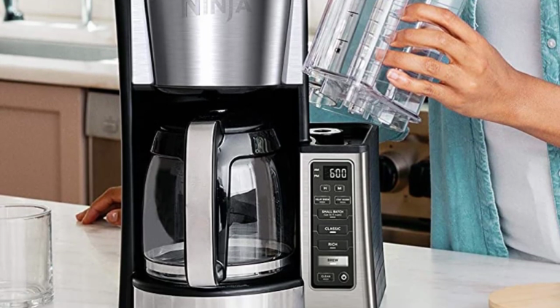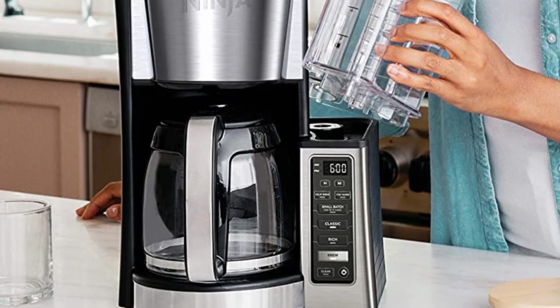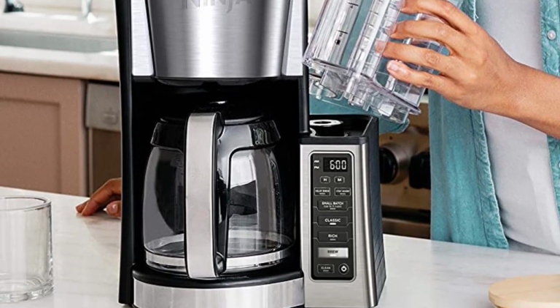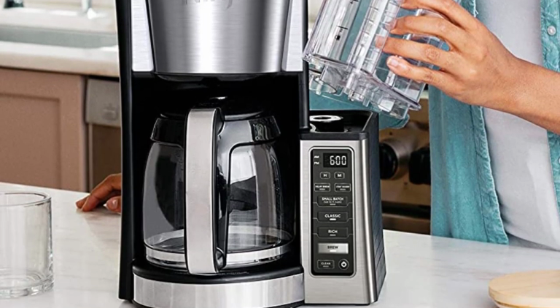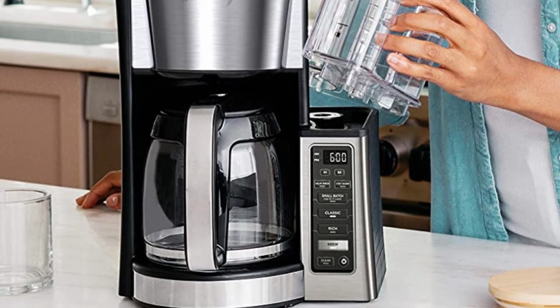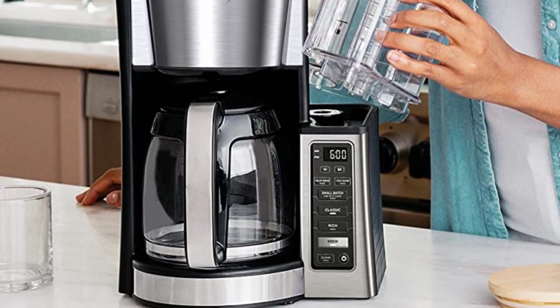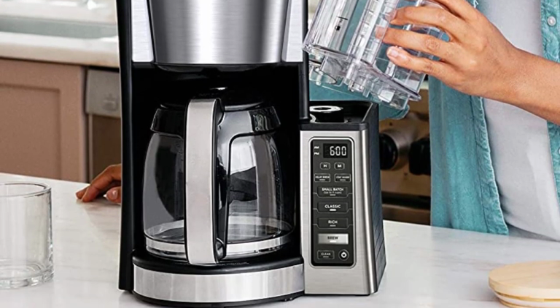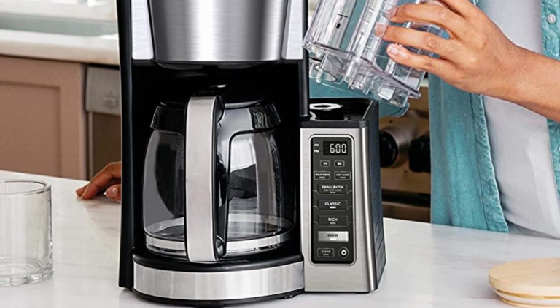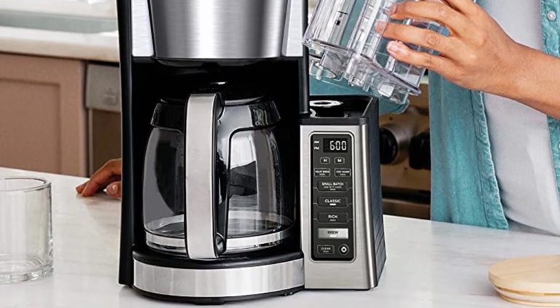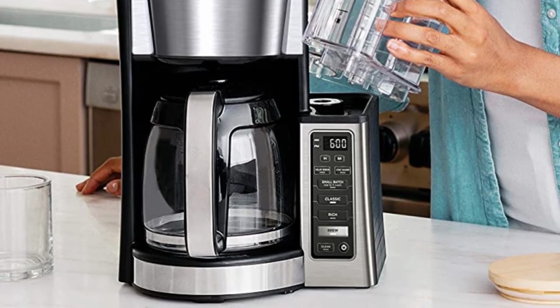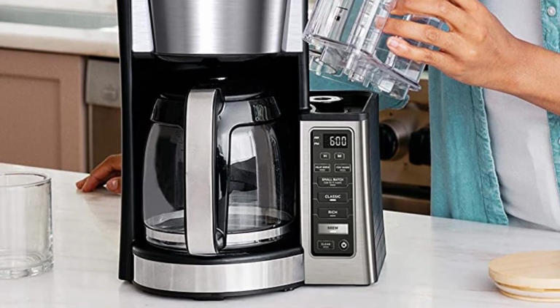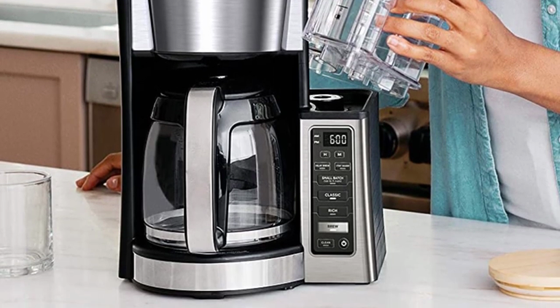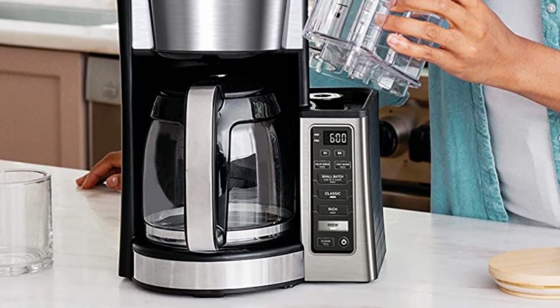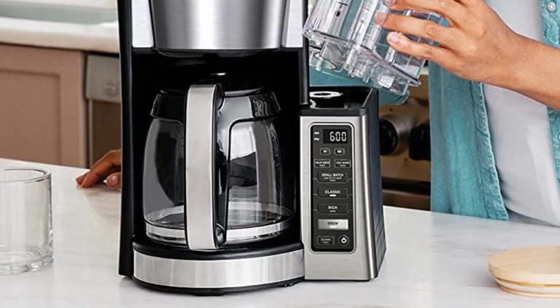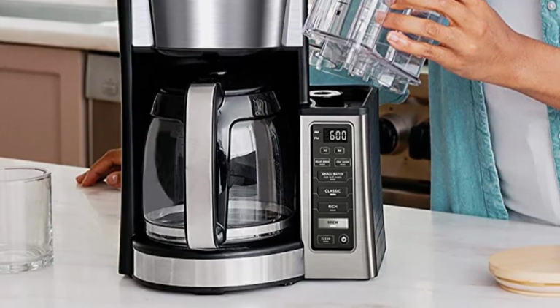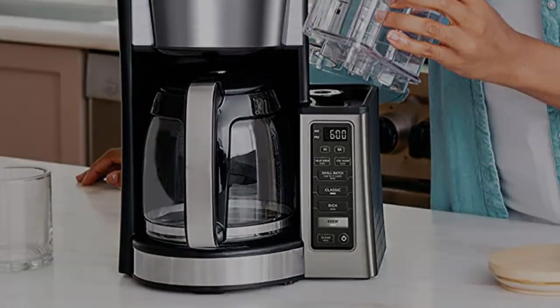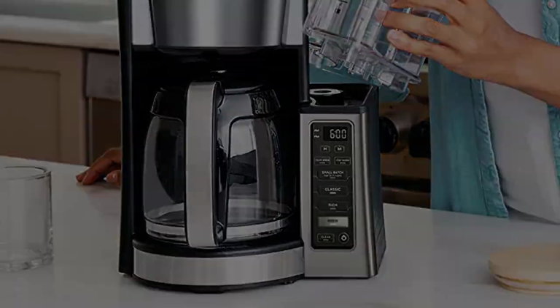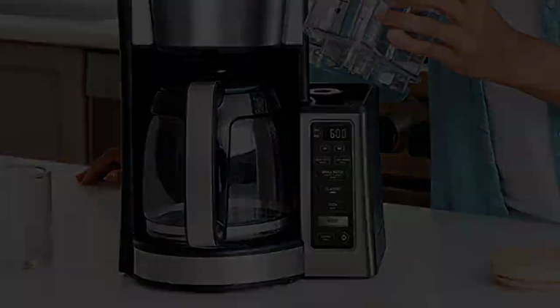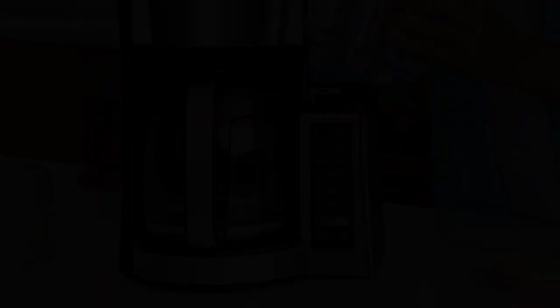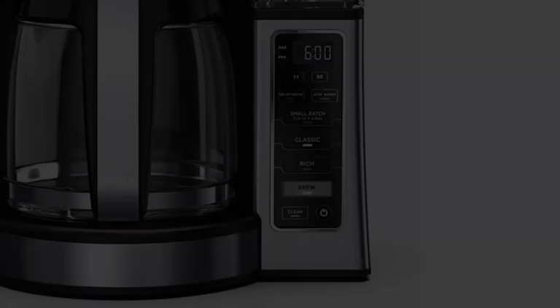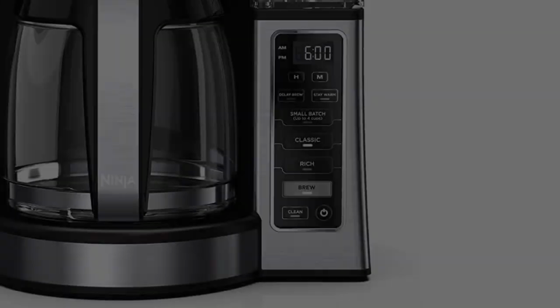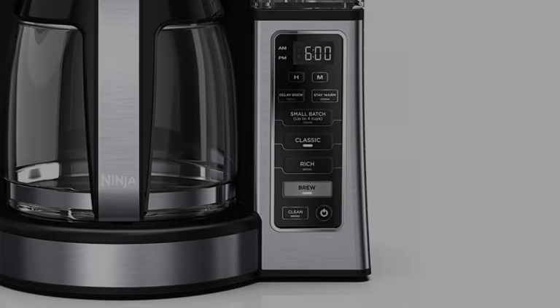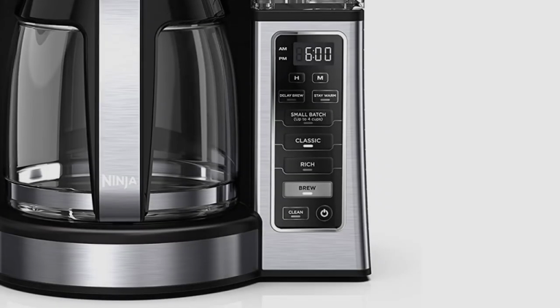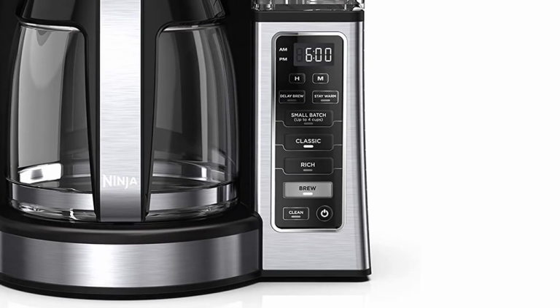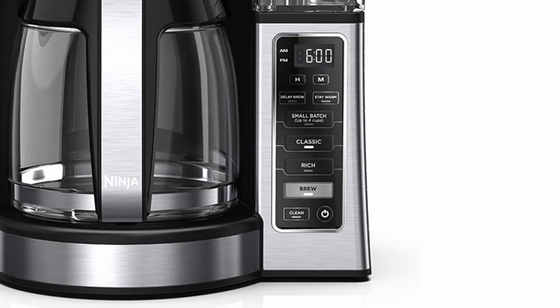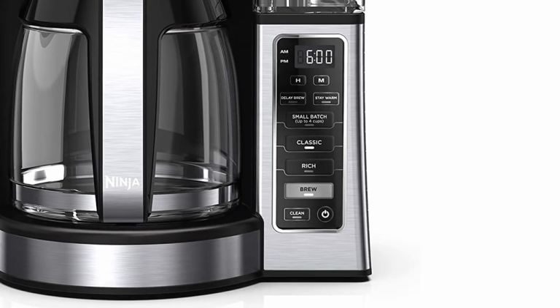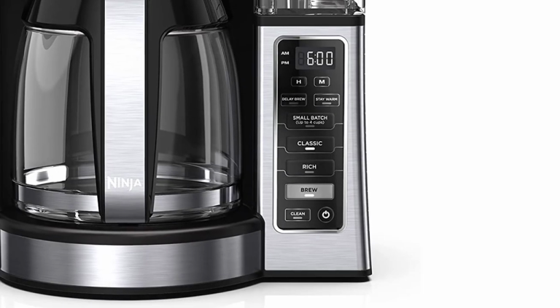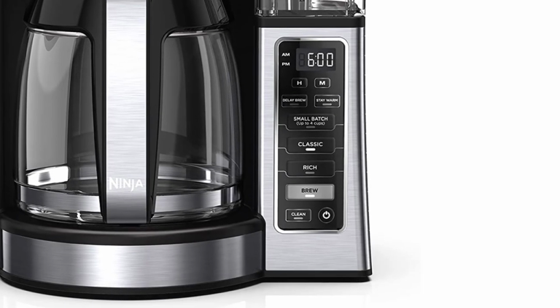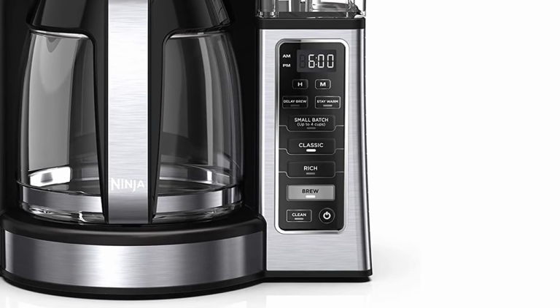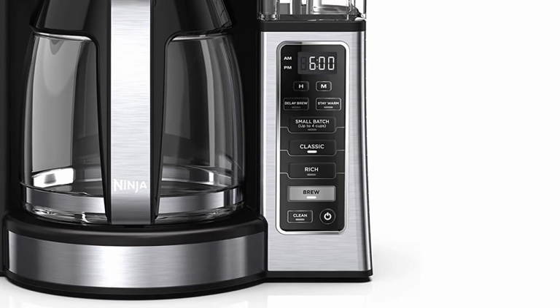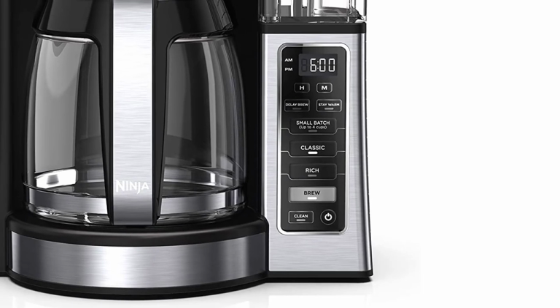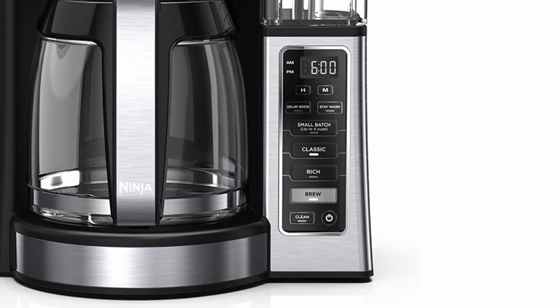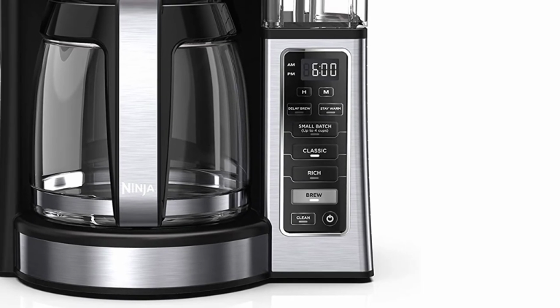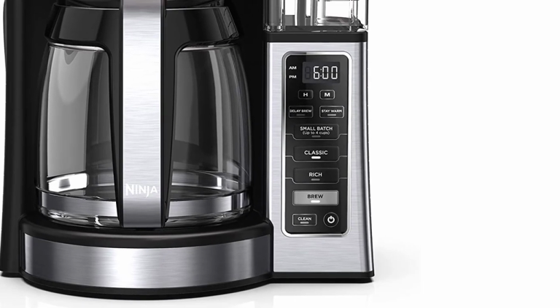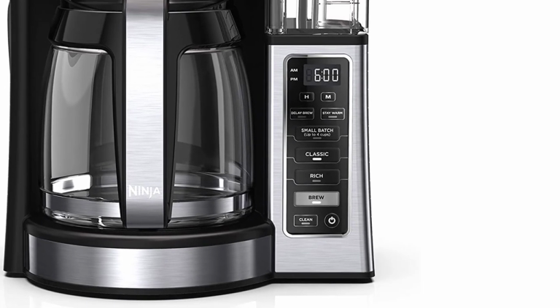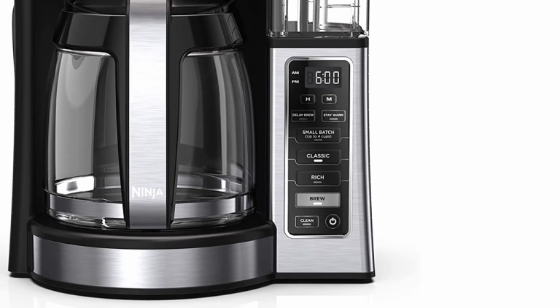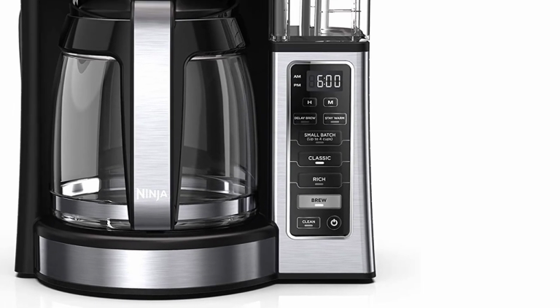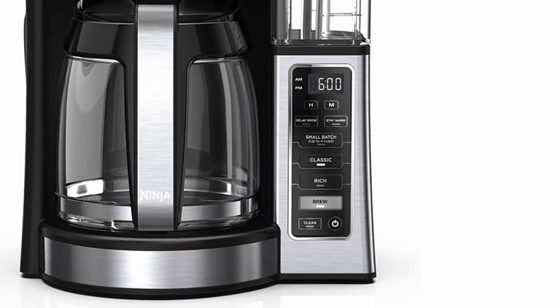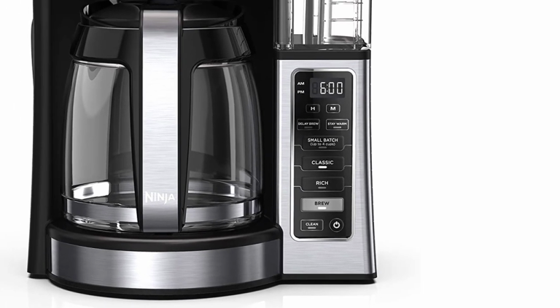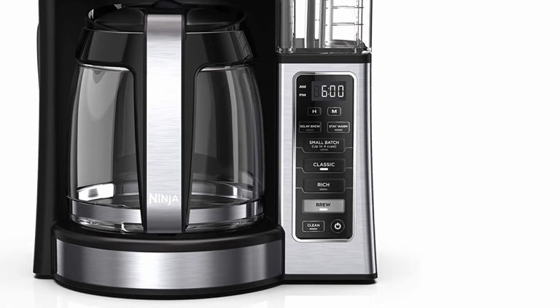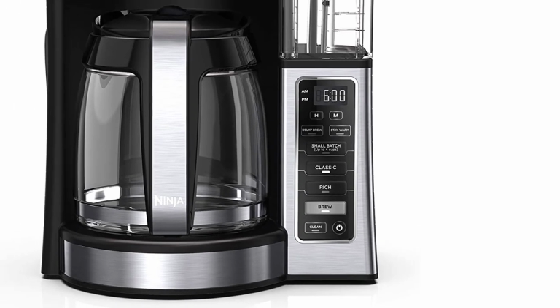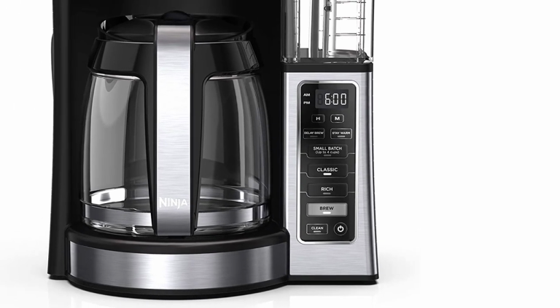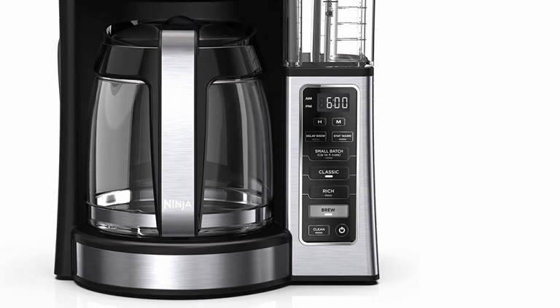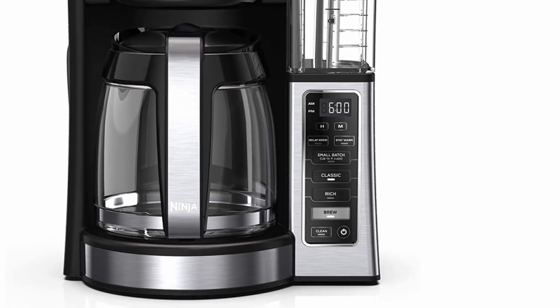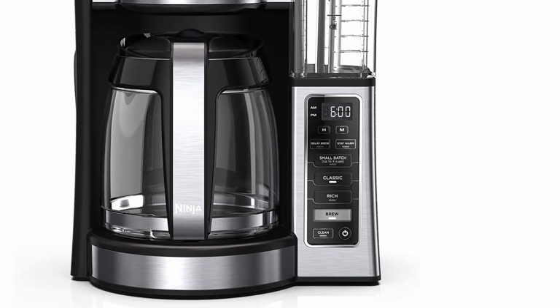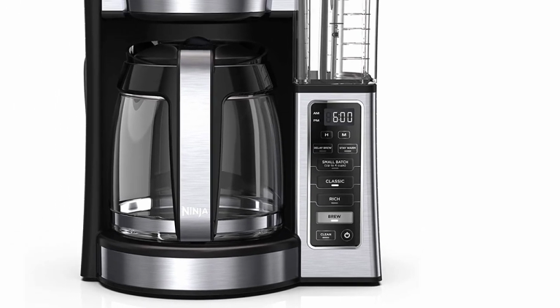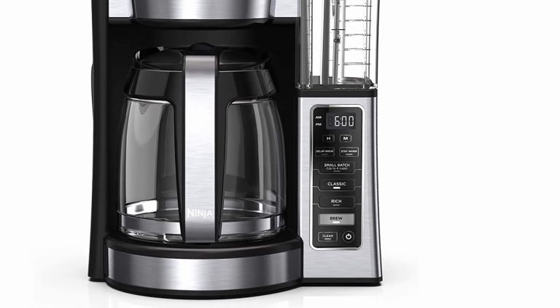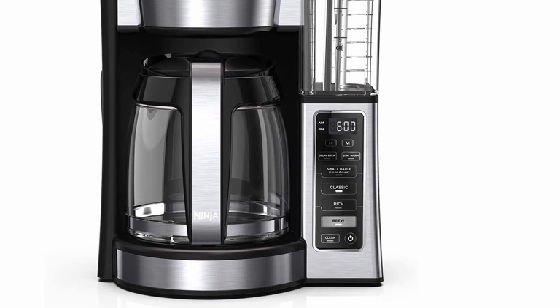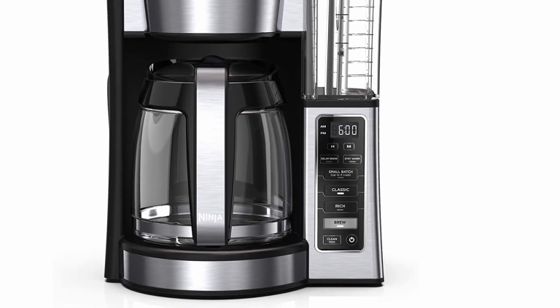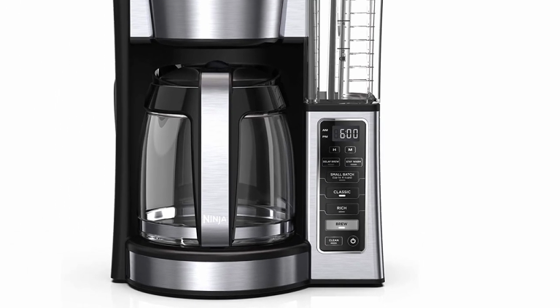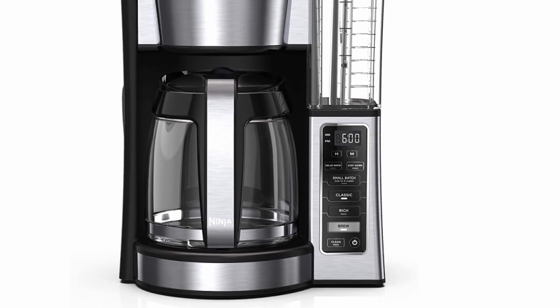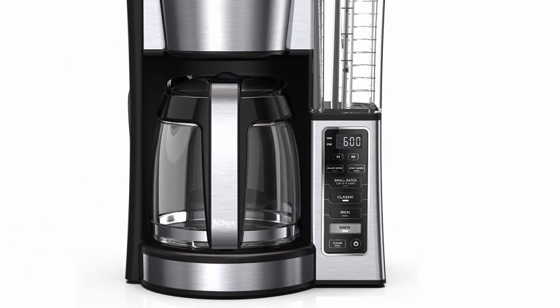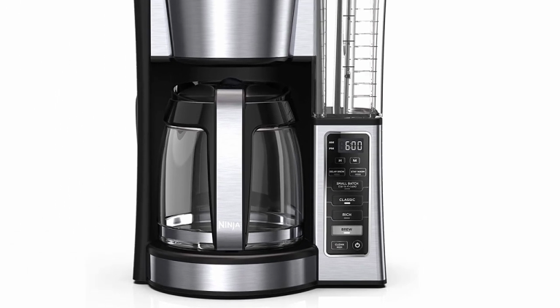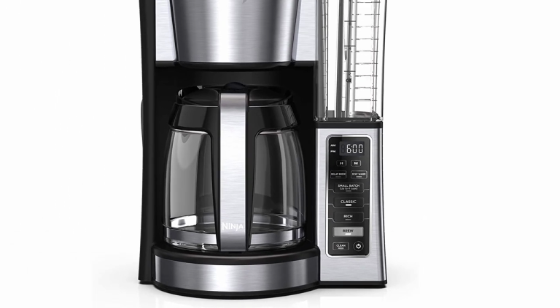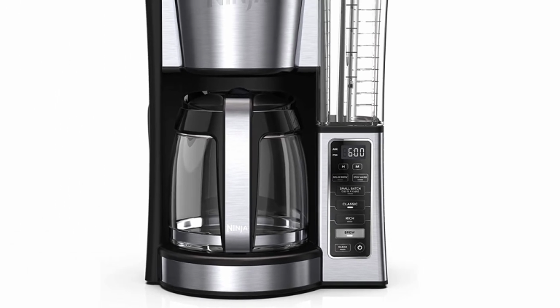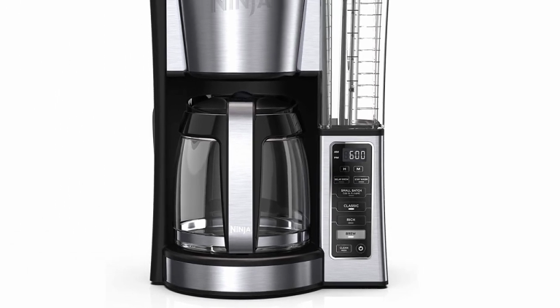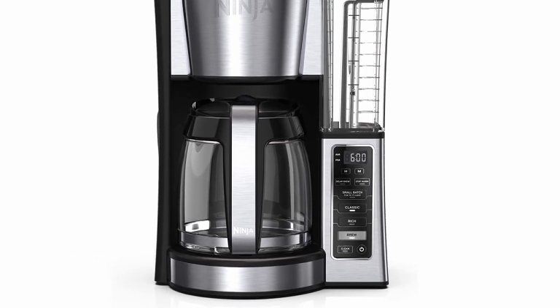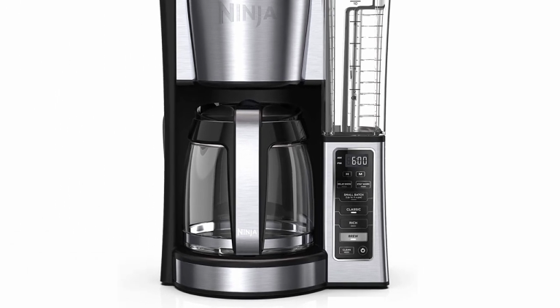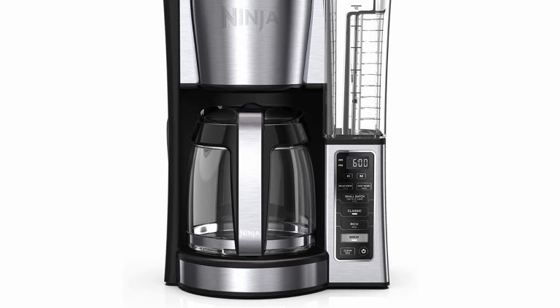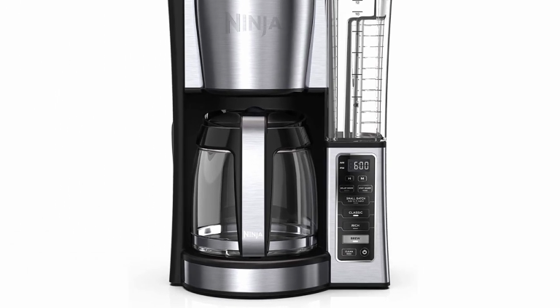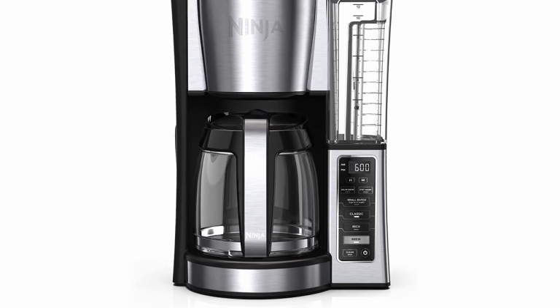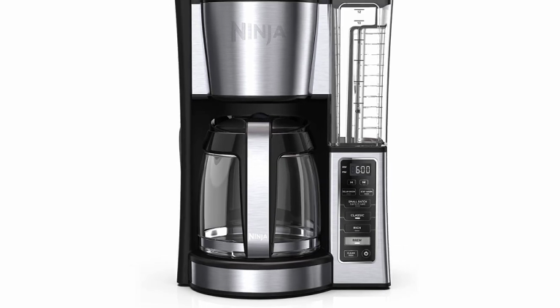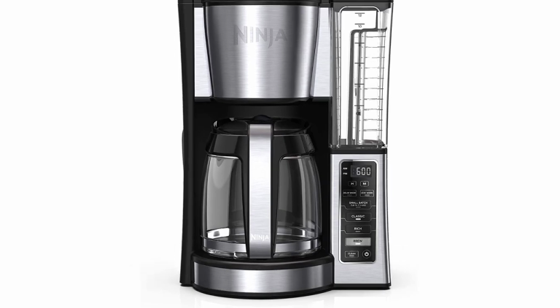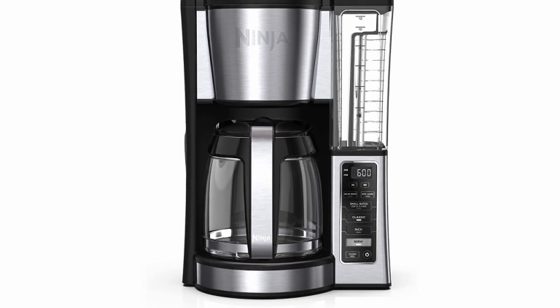We had issues with the carafe's lid — it screws on and off and is not as easy to use as the flip-top lids on some of the other models we tested.